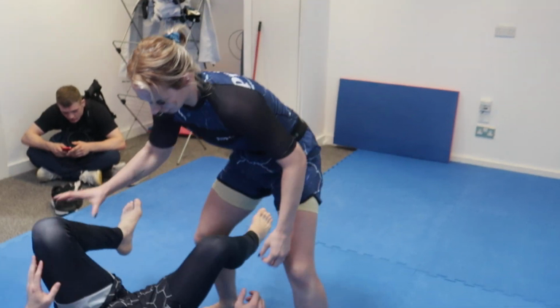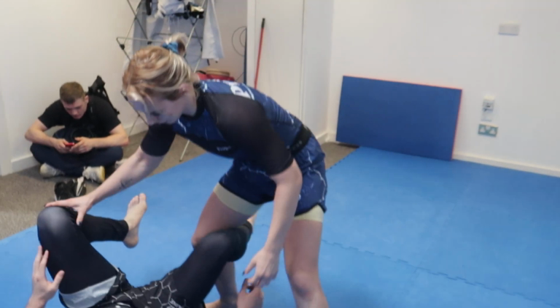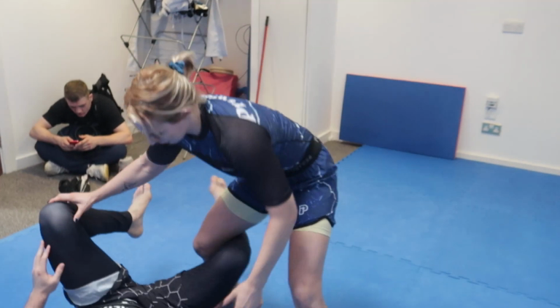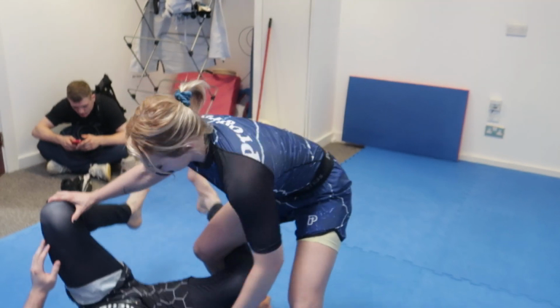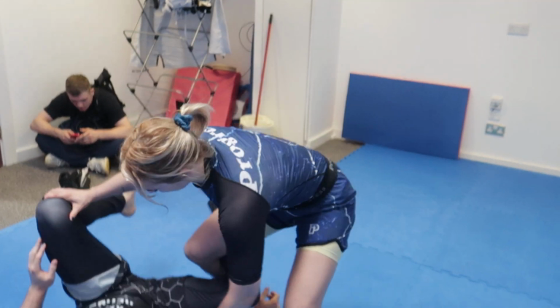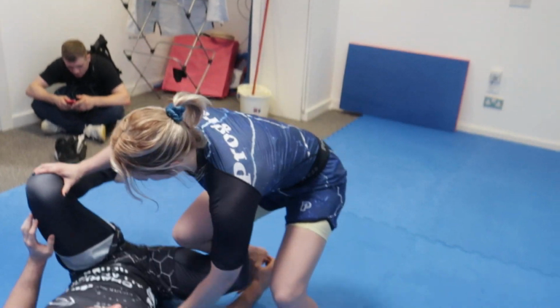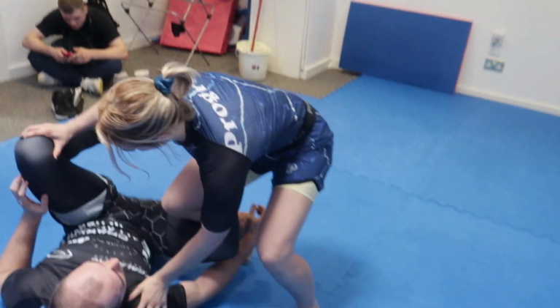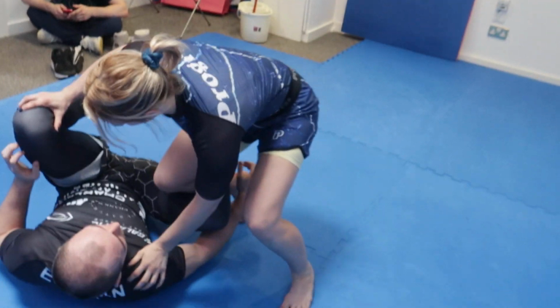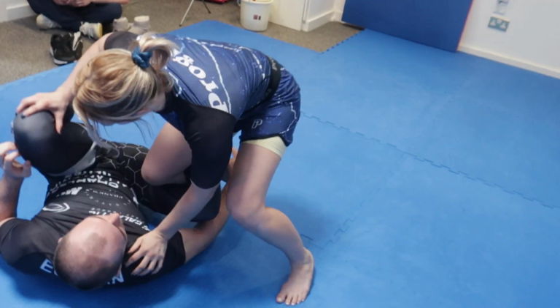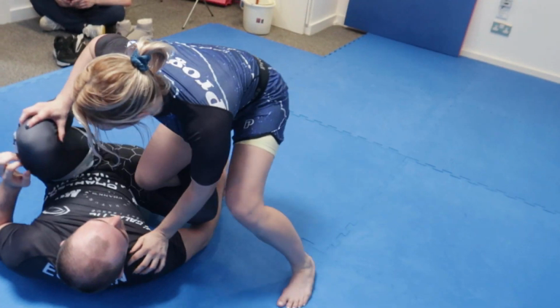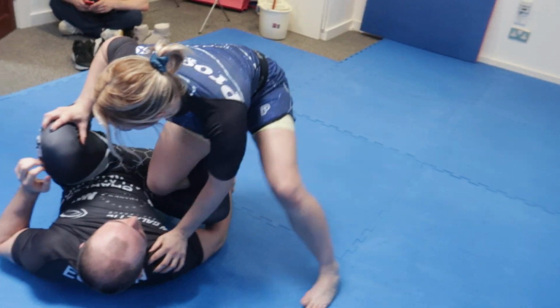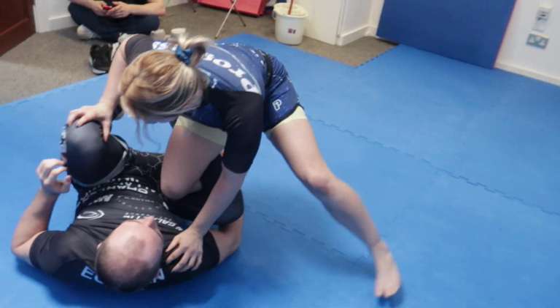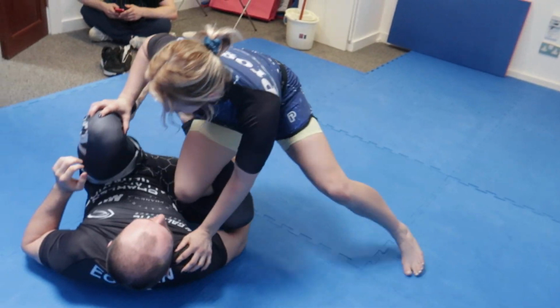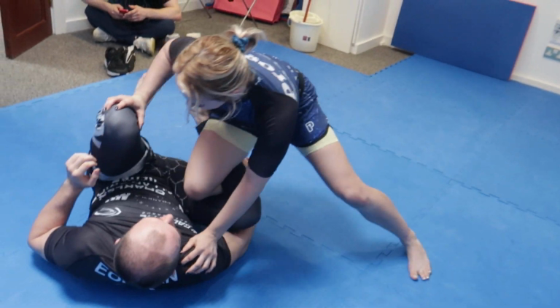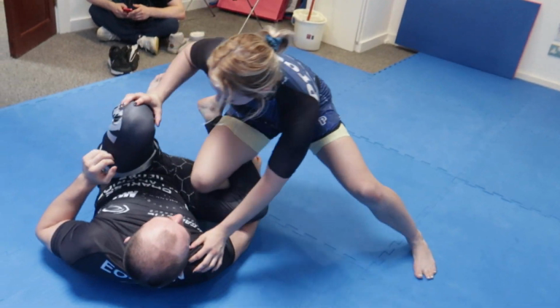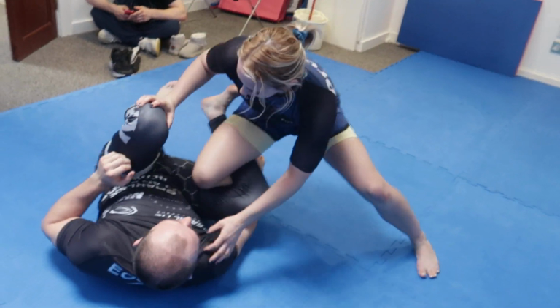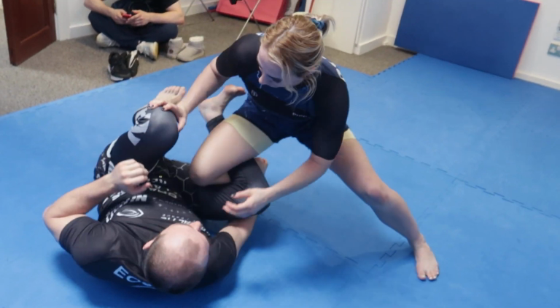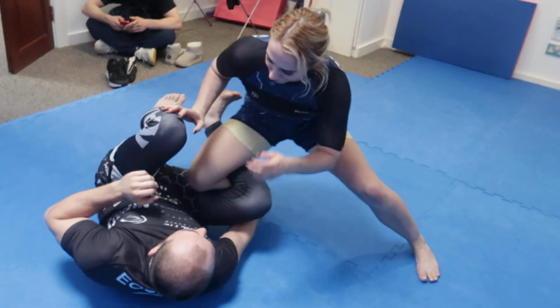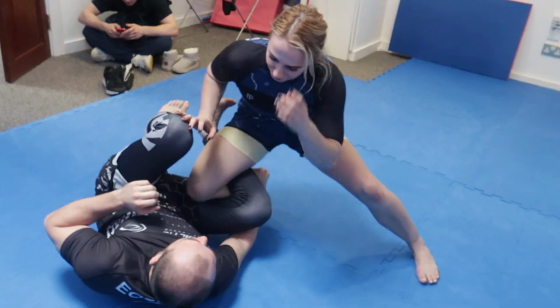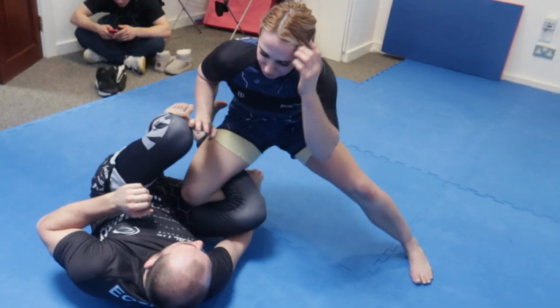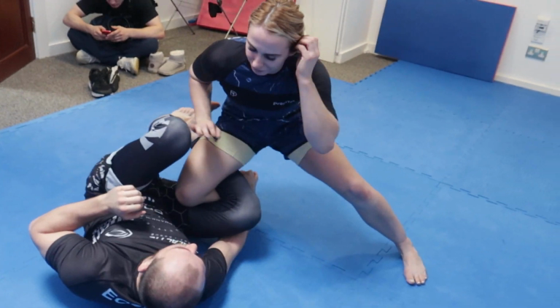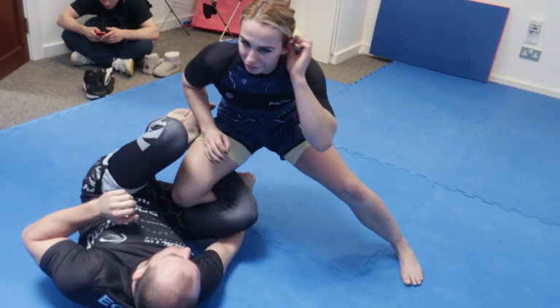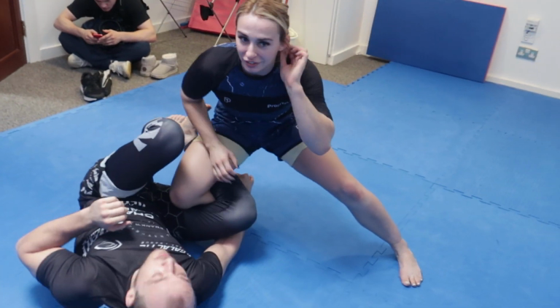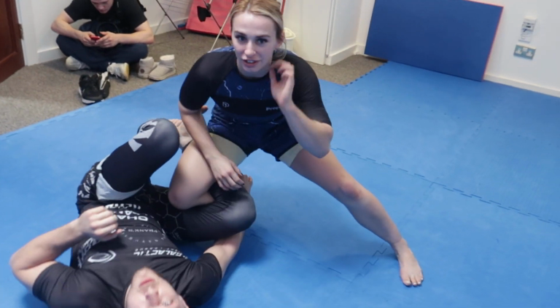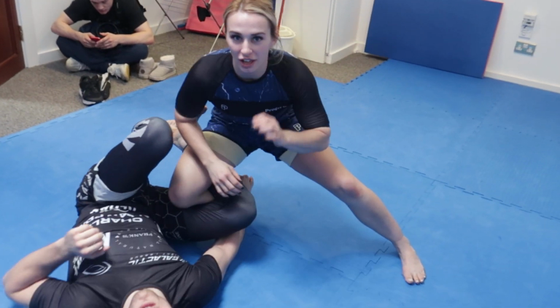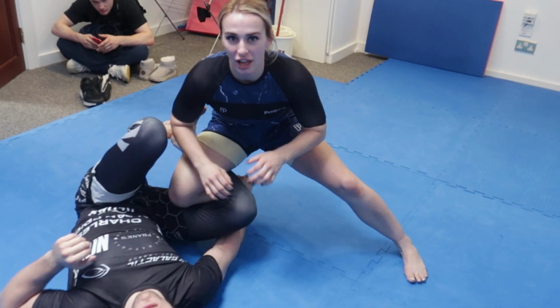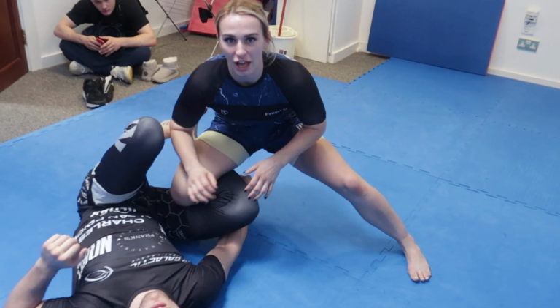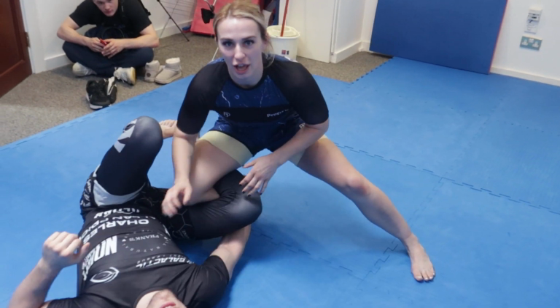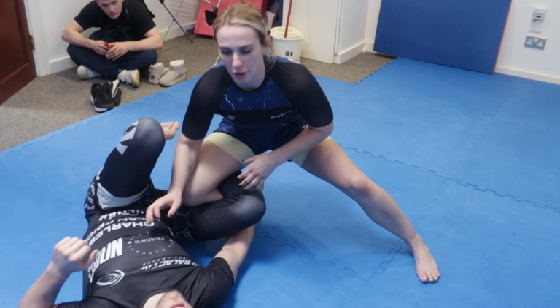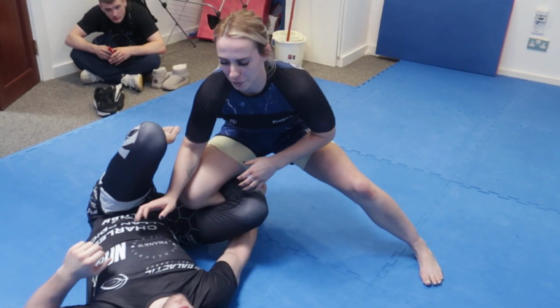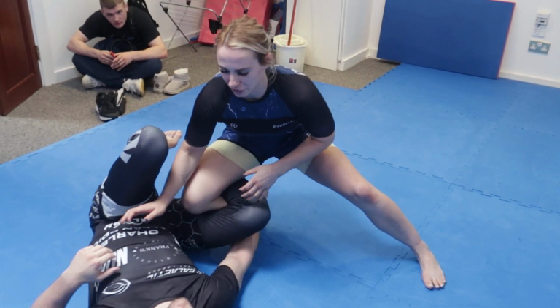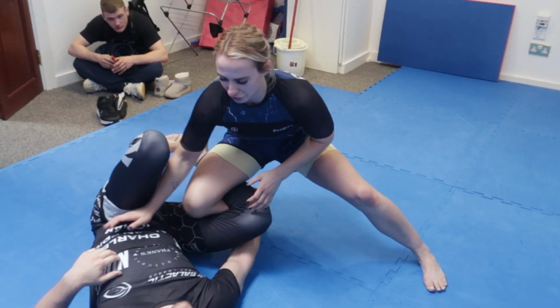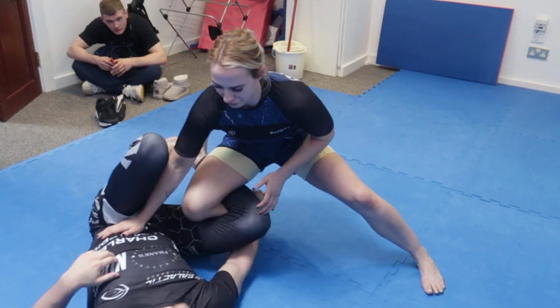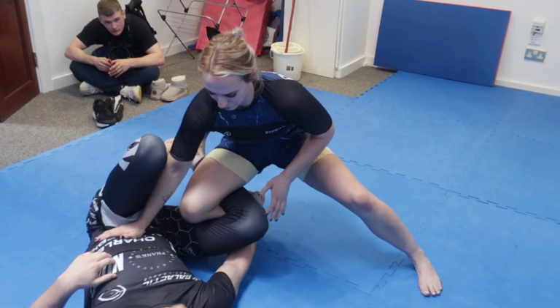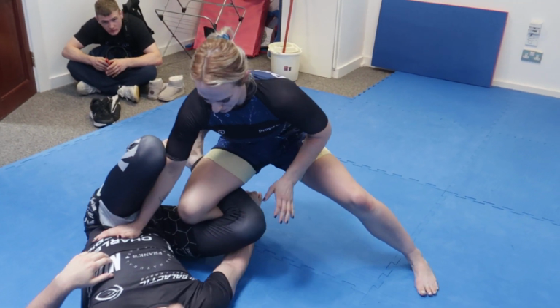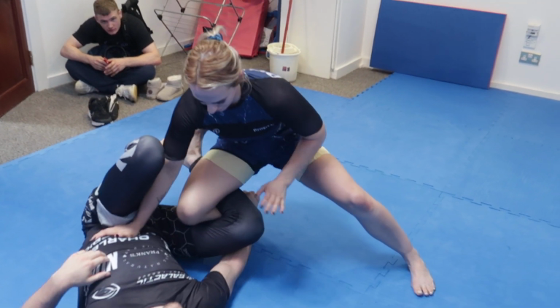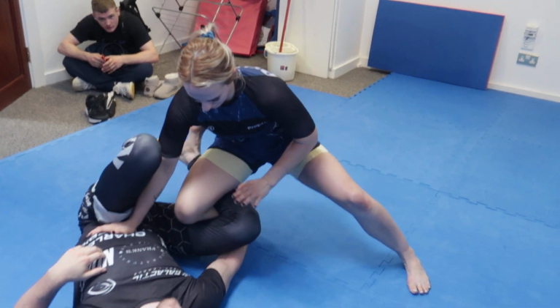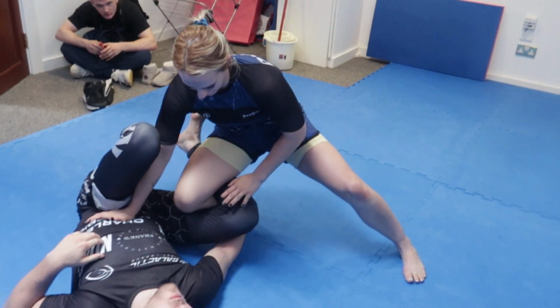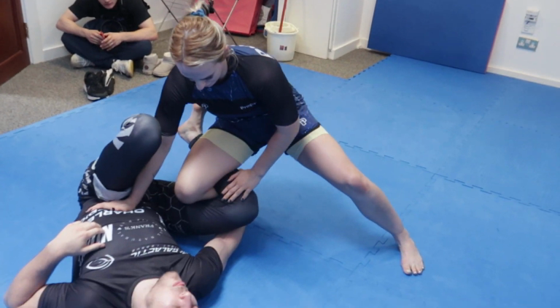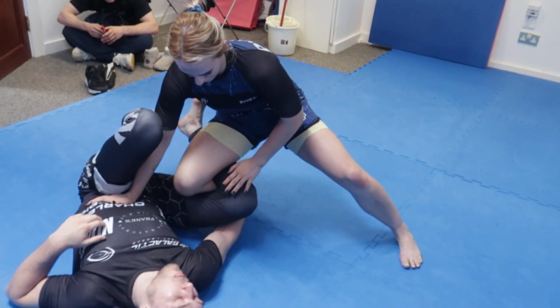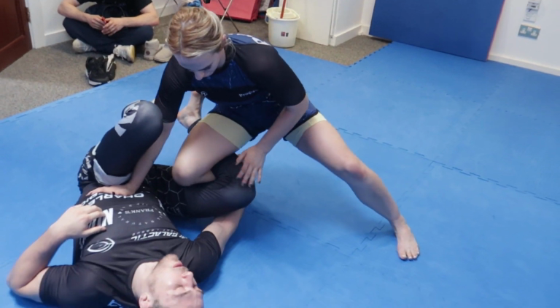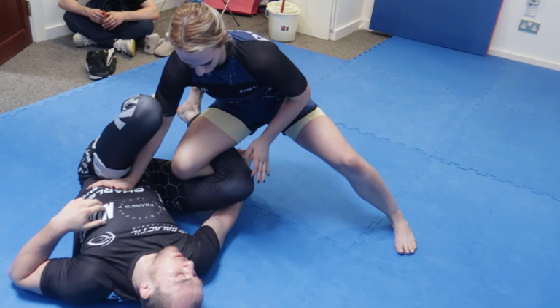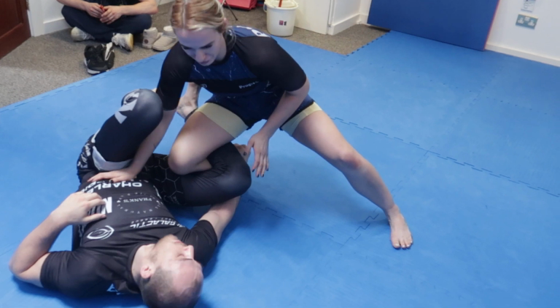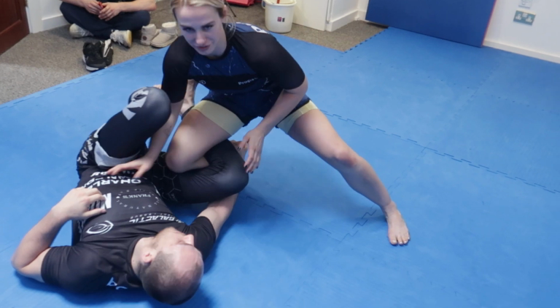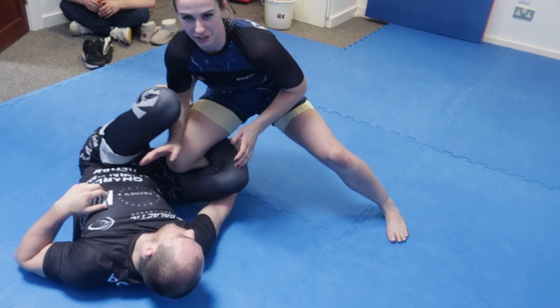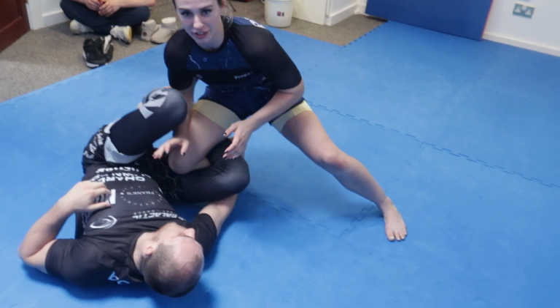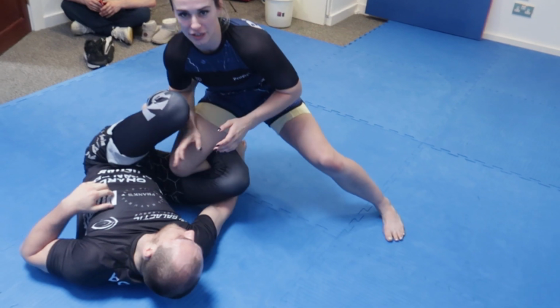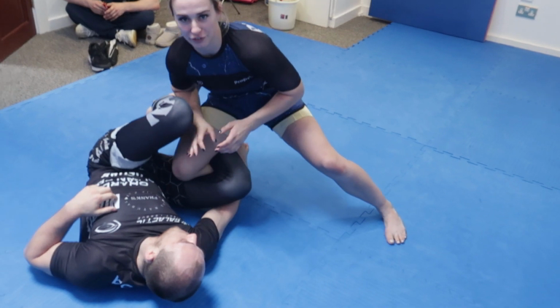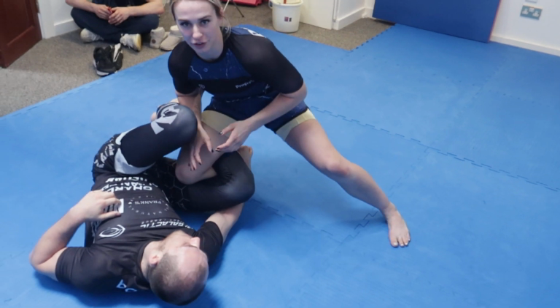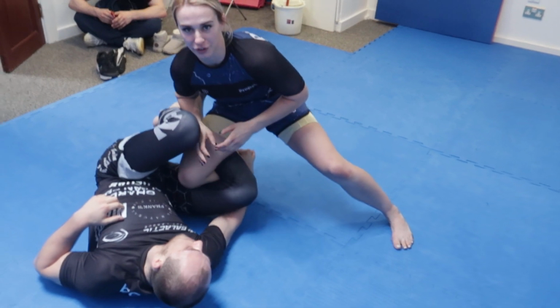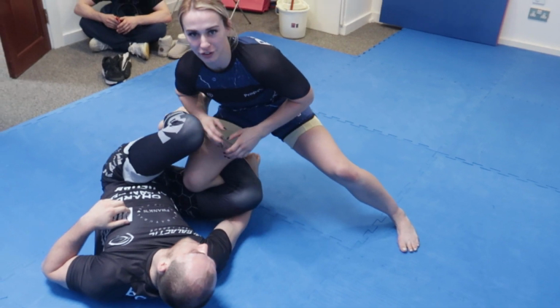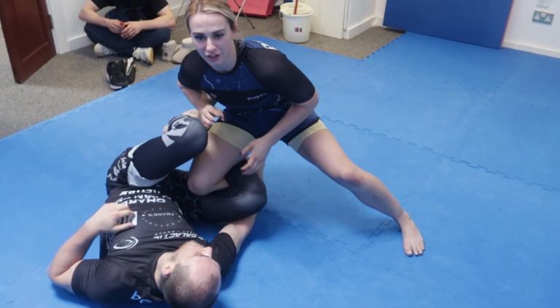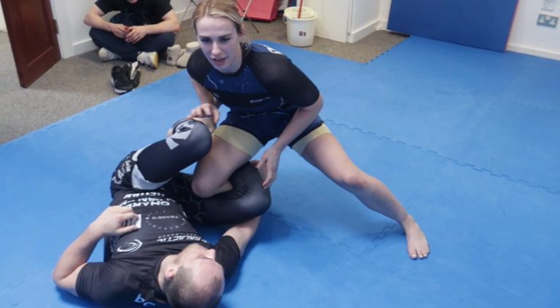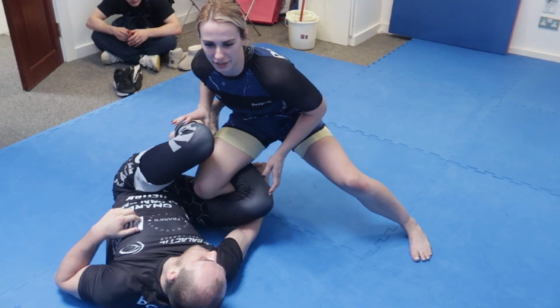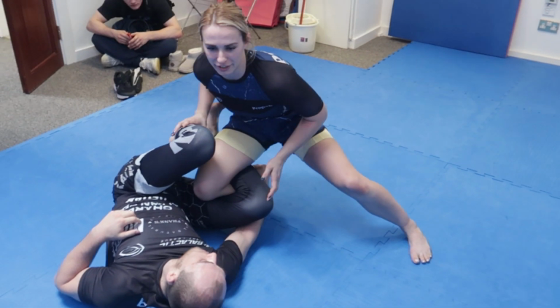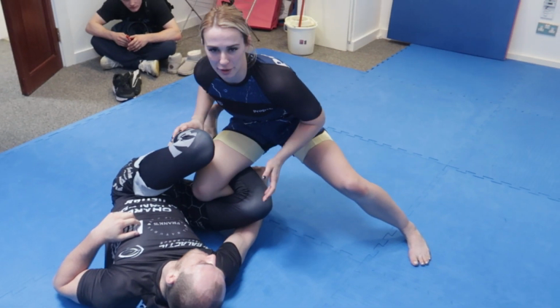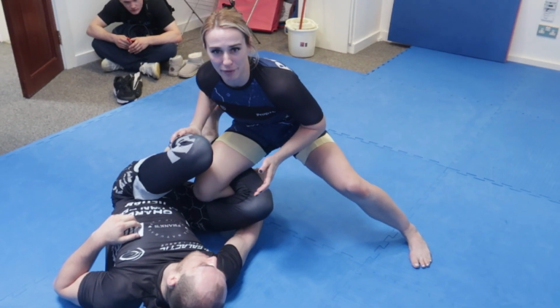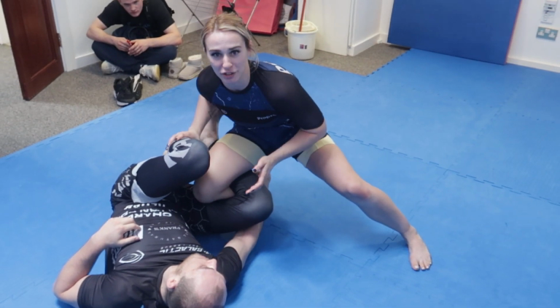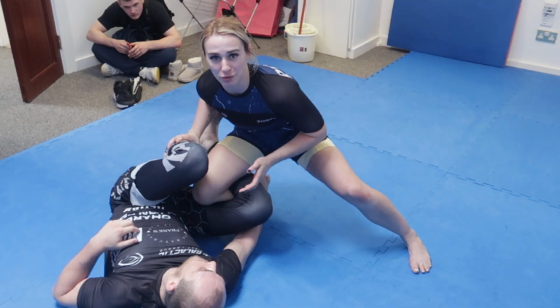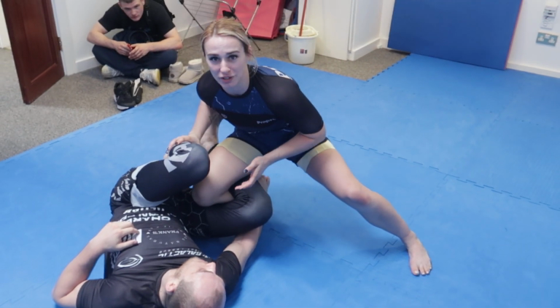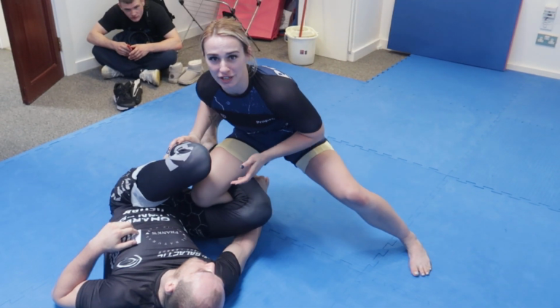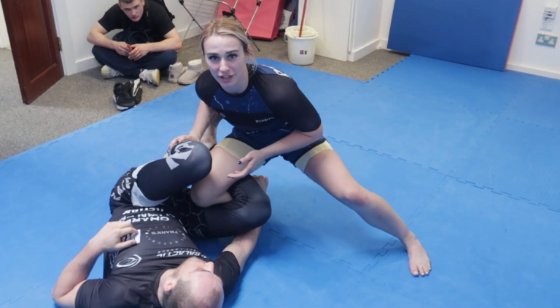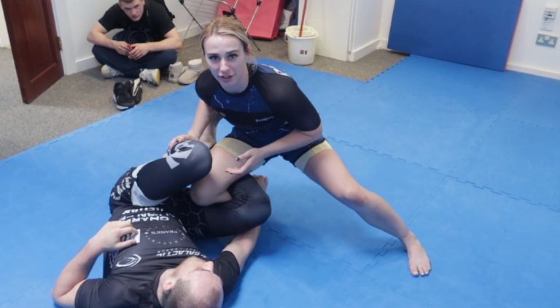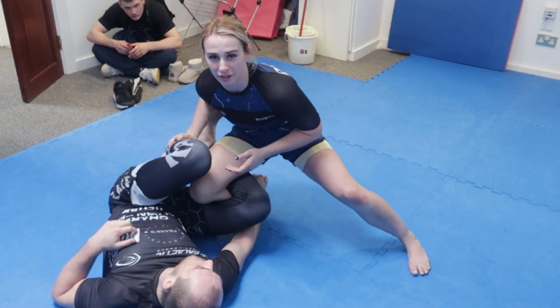All right, here we are with Fionn Davies. What are we working today? We're going to look at beating the reverse de la jiva hook and getting back to a knee cut.